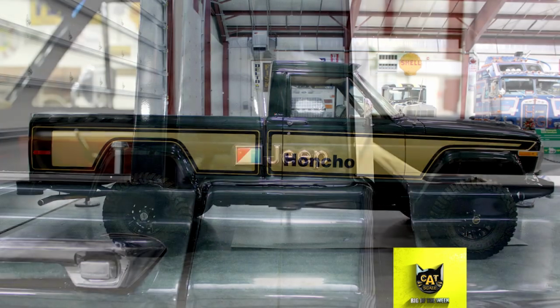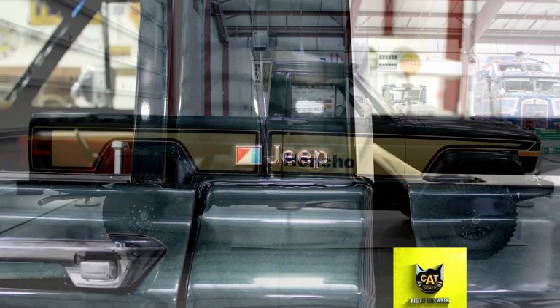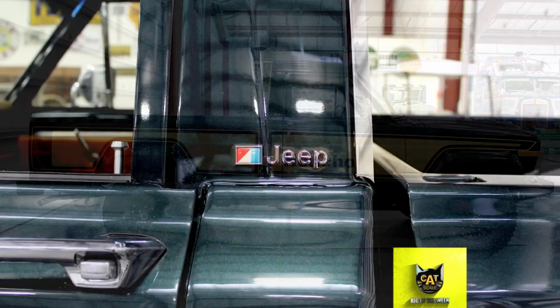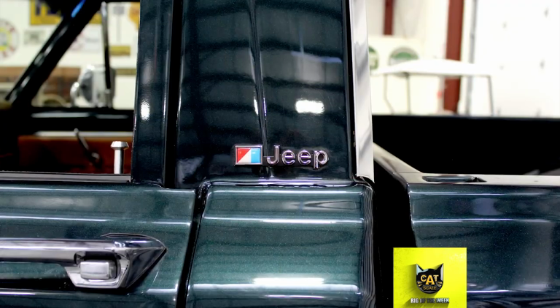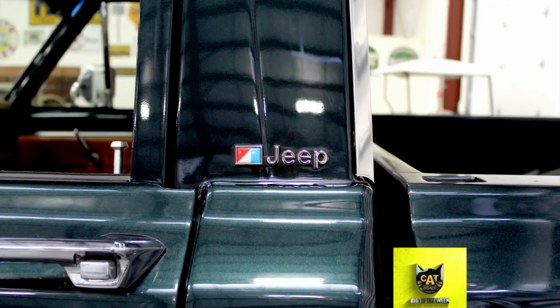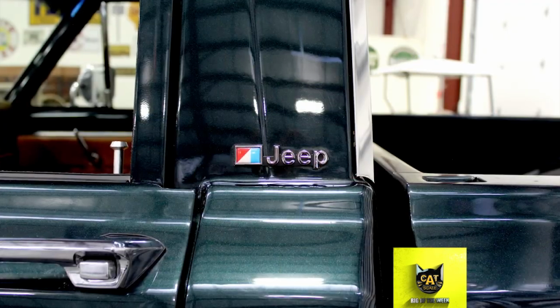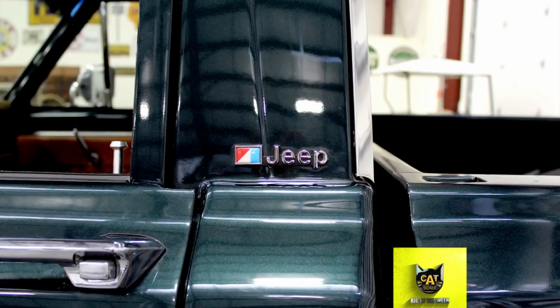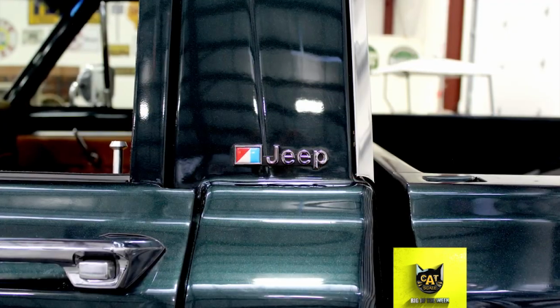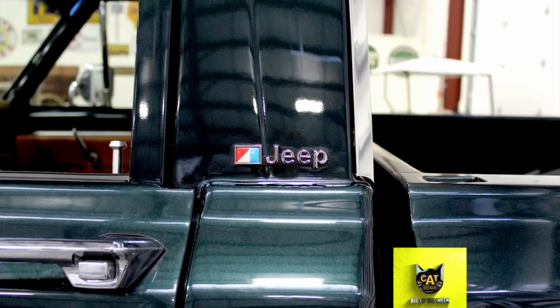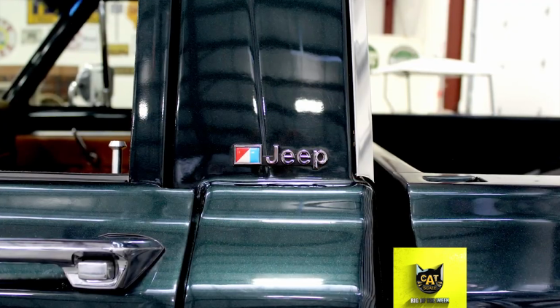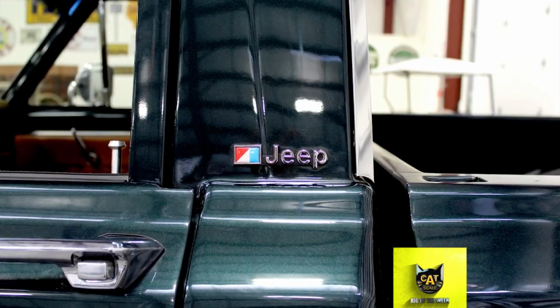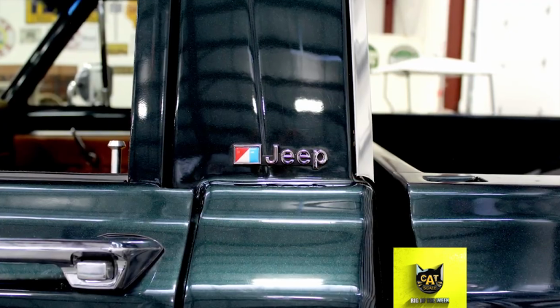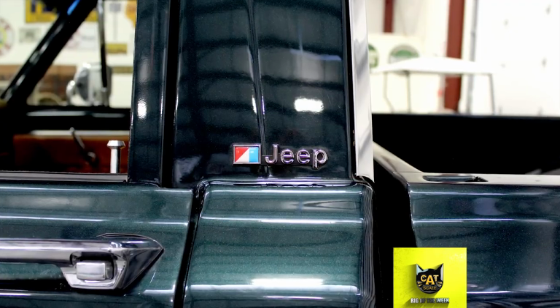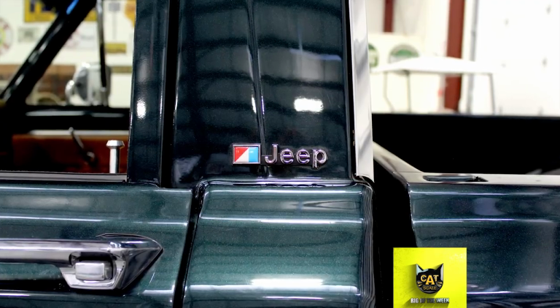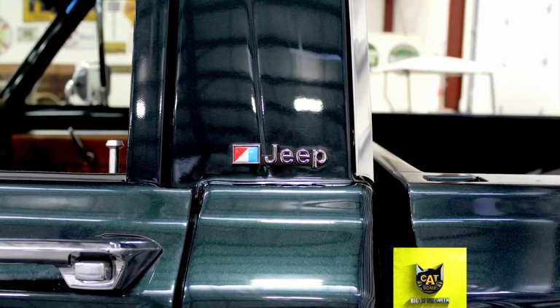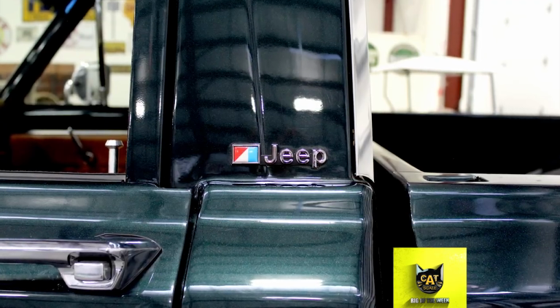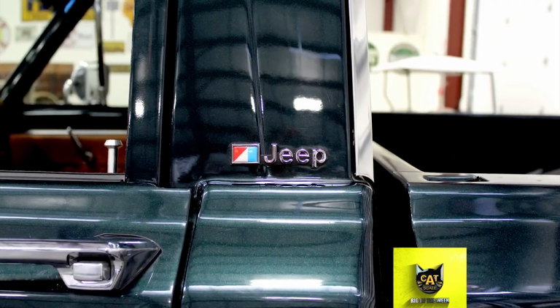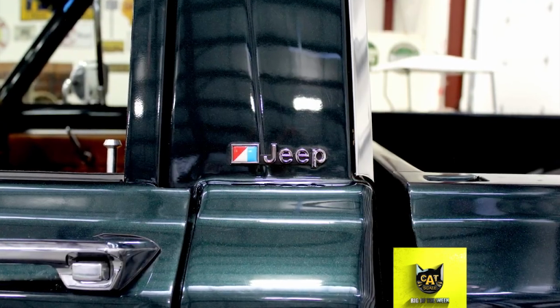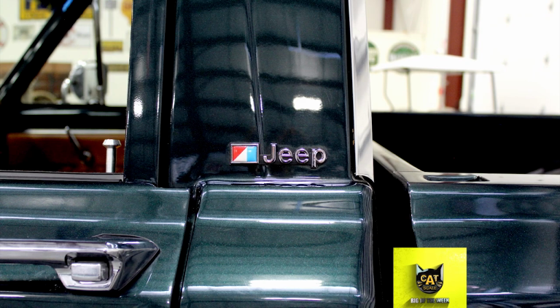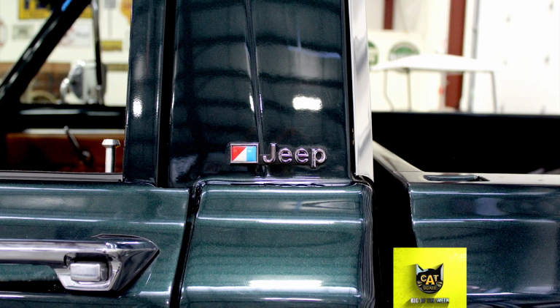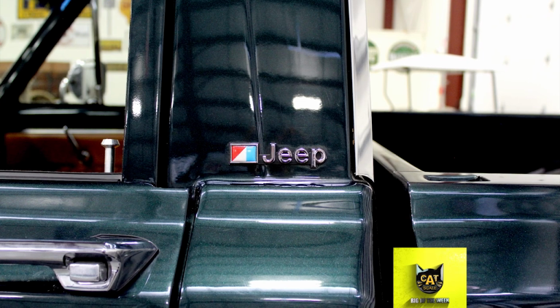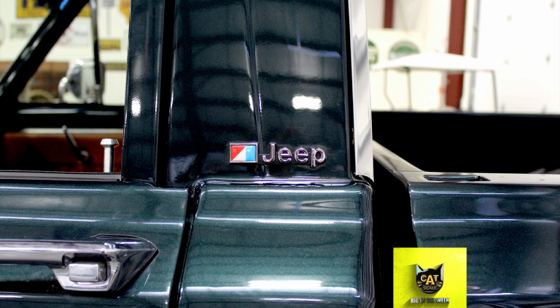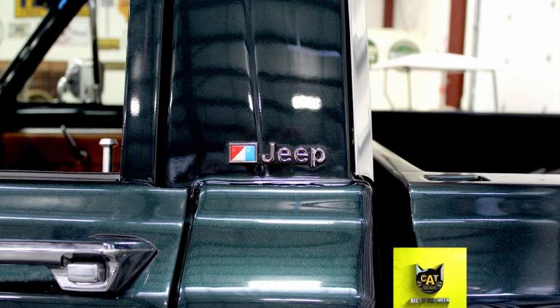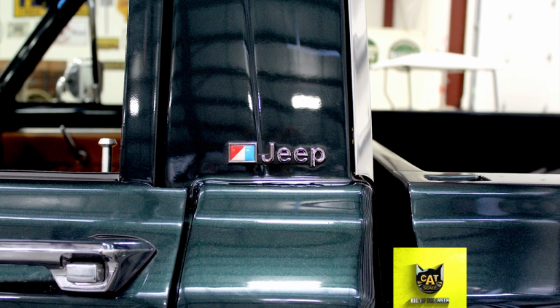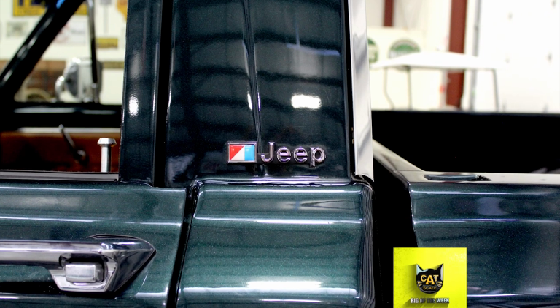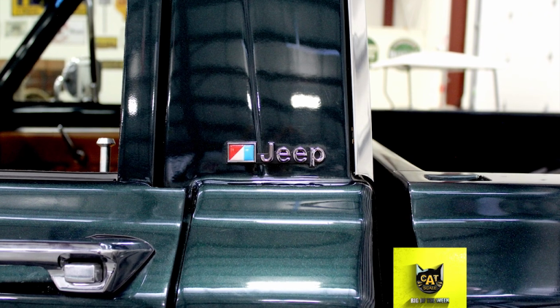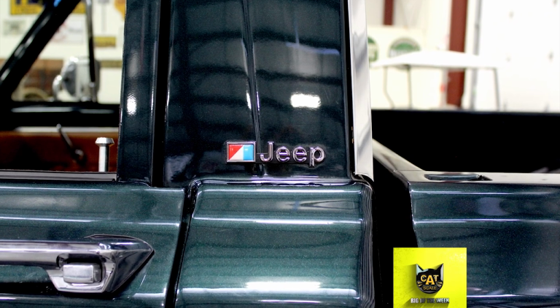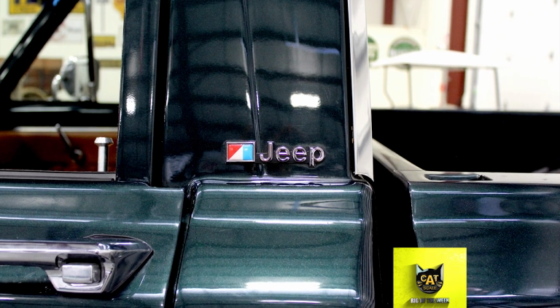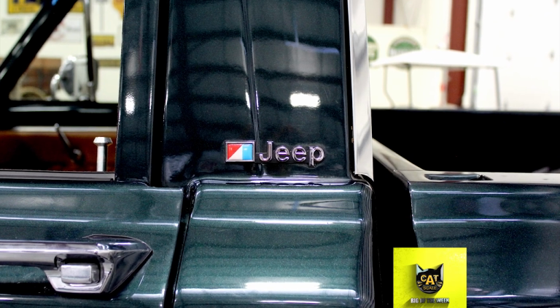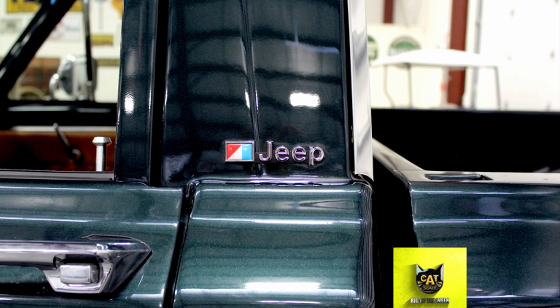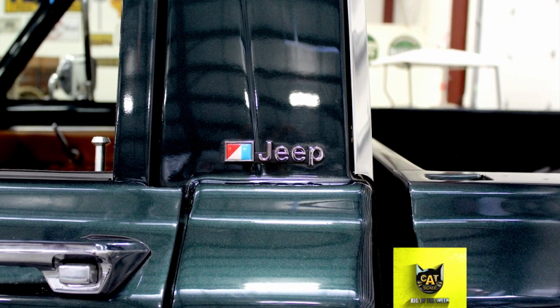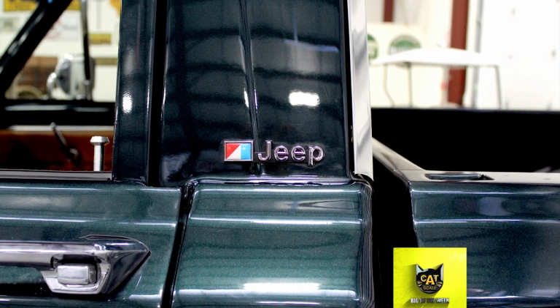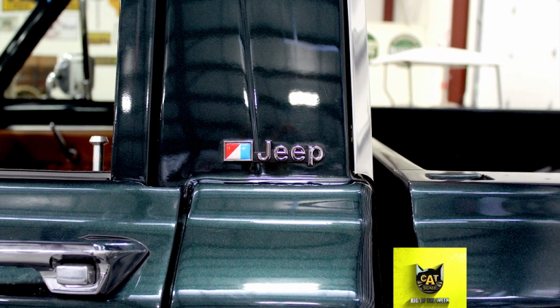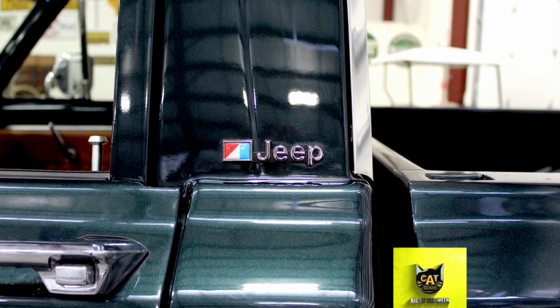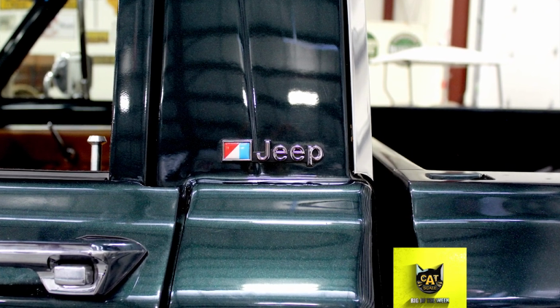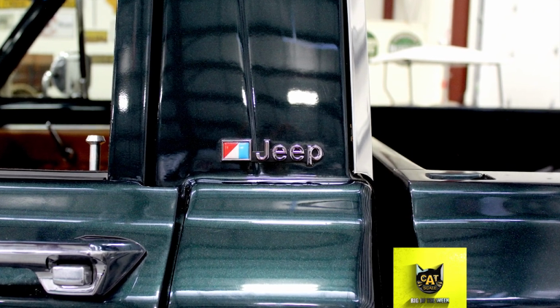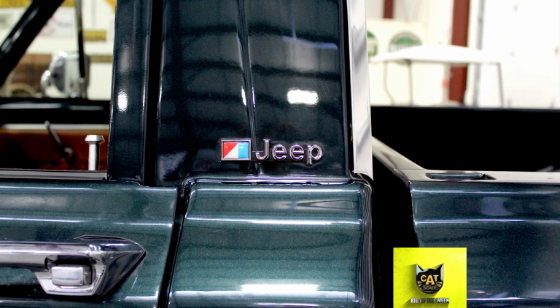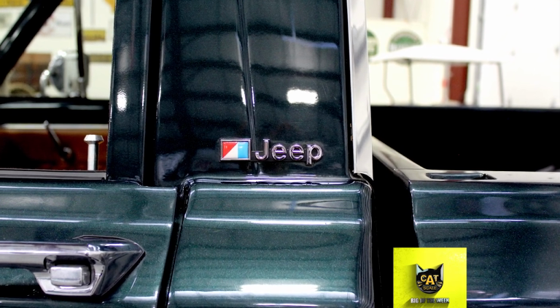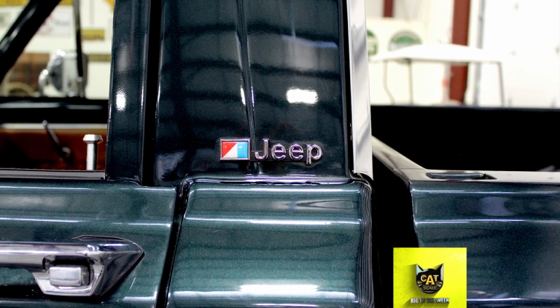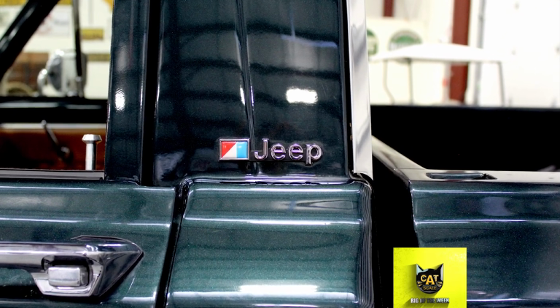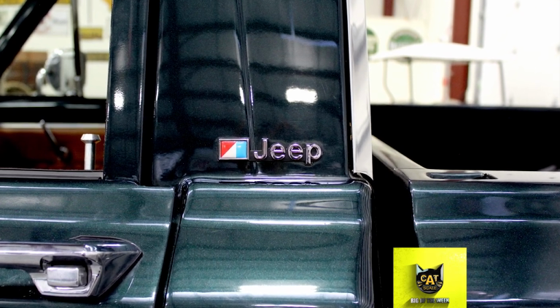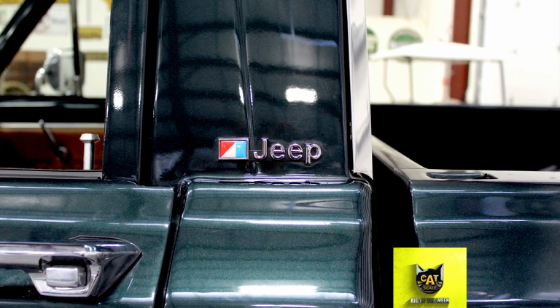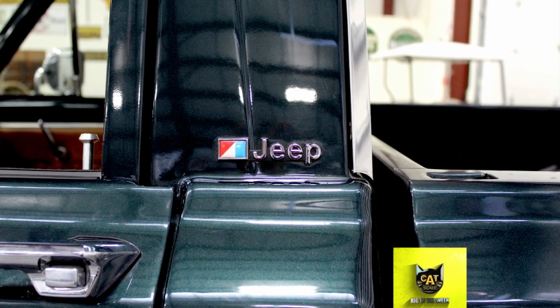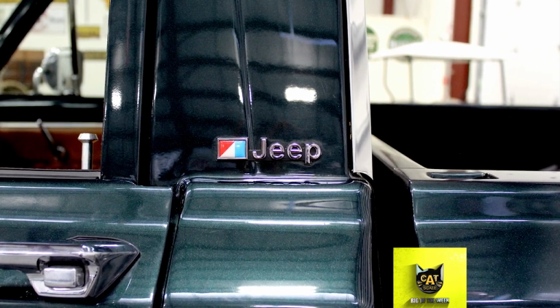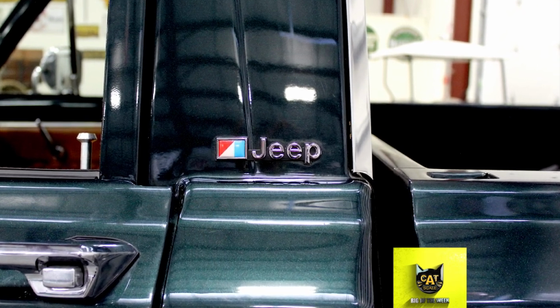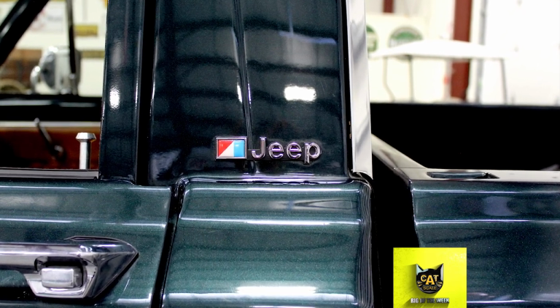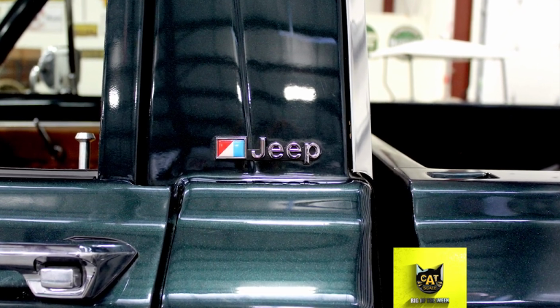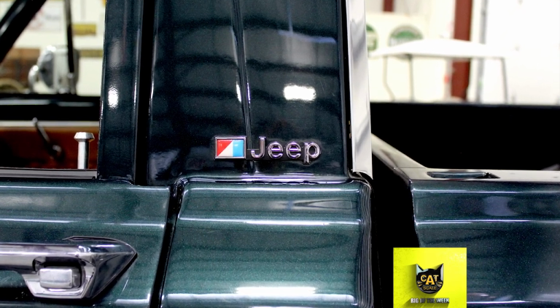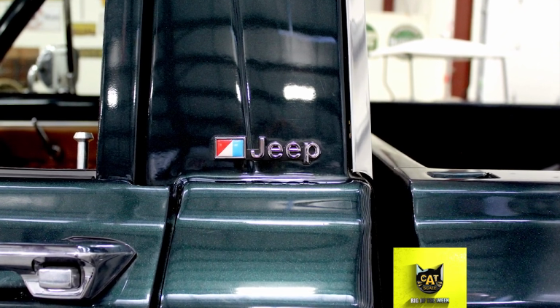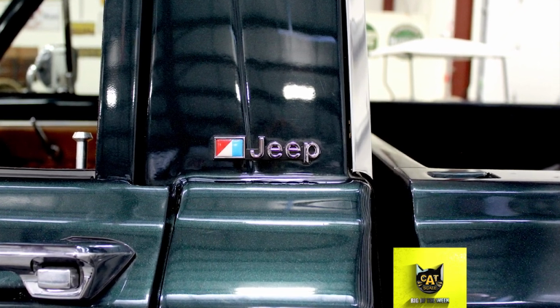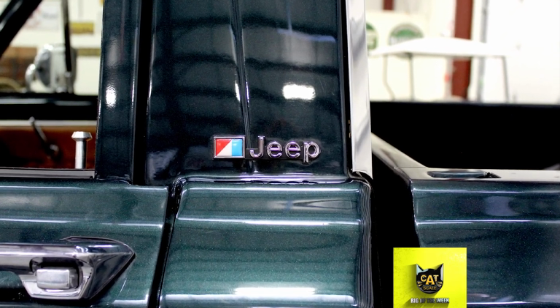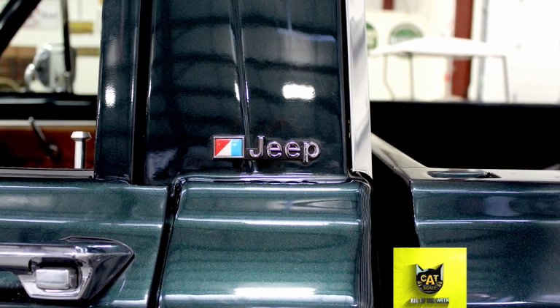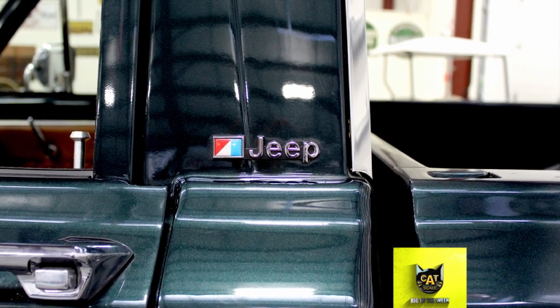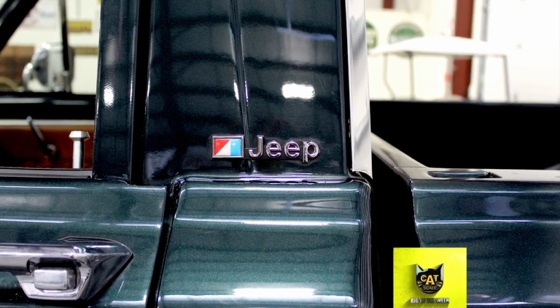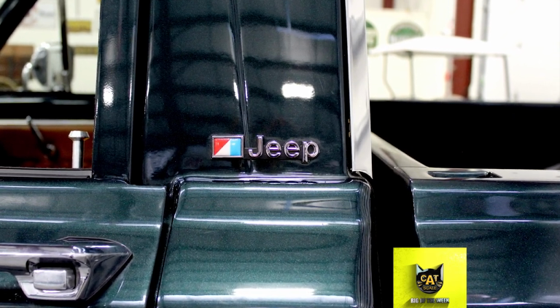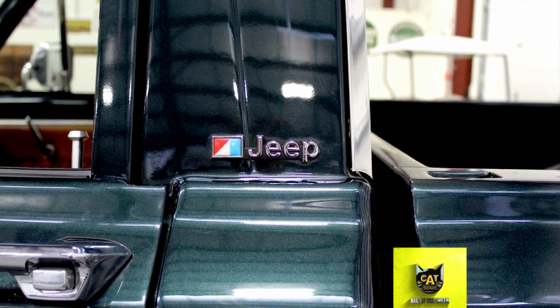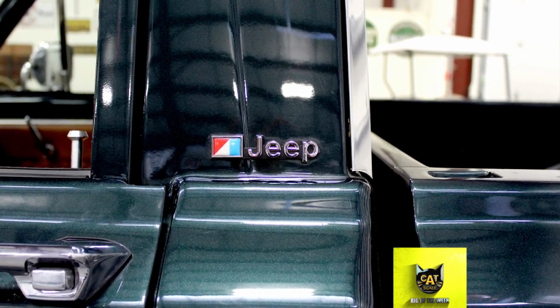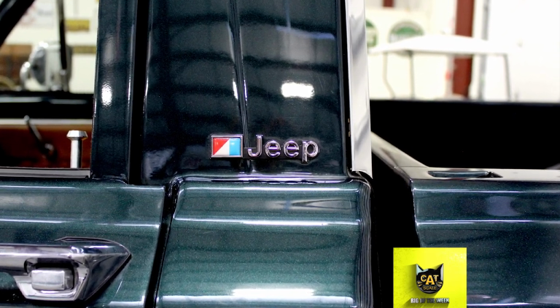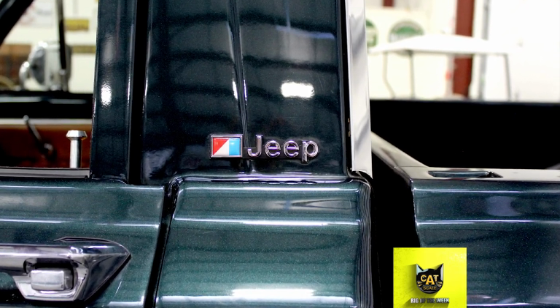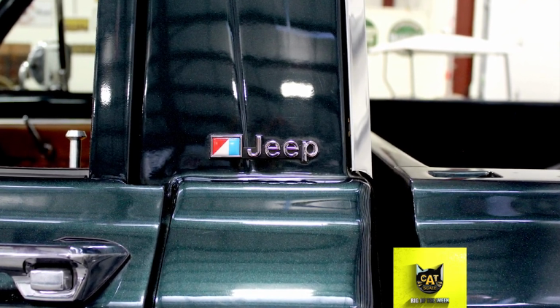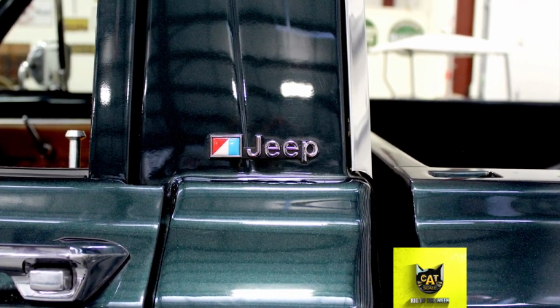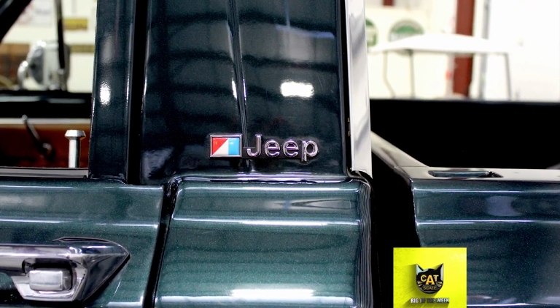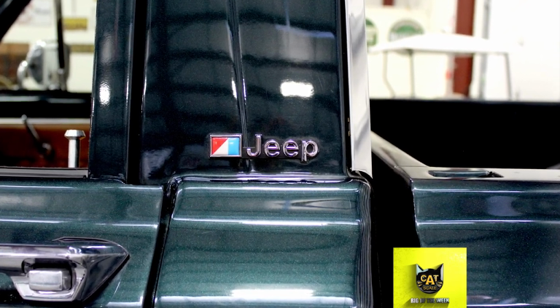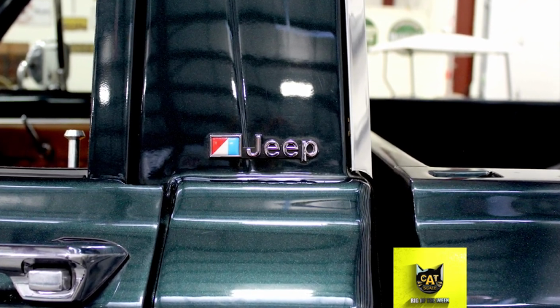The Willys Overland was available in four-wheel drive, a feature that makers like Ford and Chevrolet didn't offer until nearly a decade later.